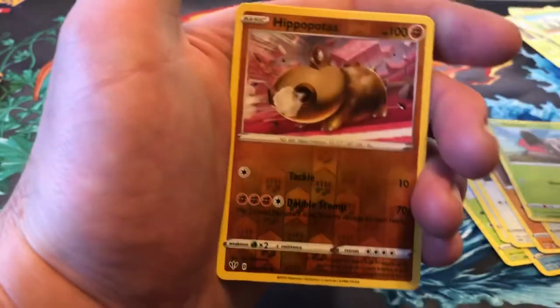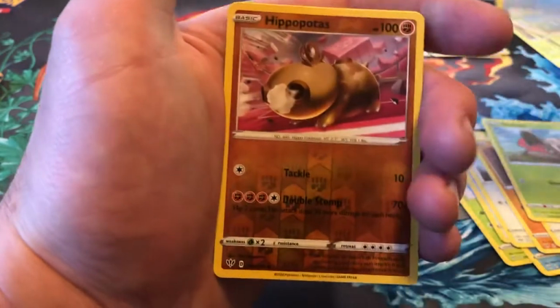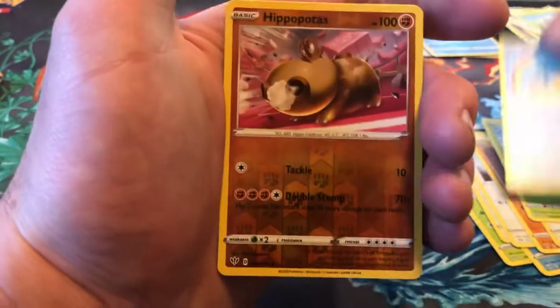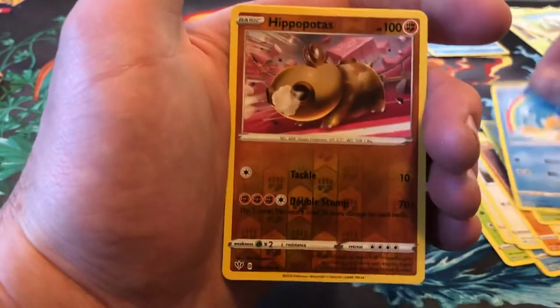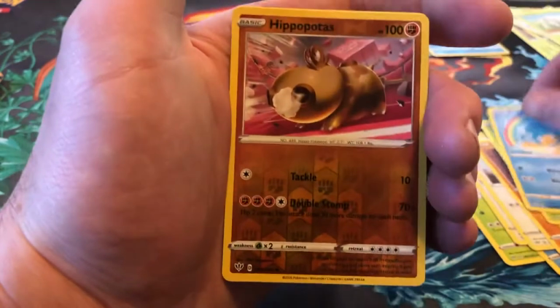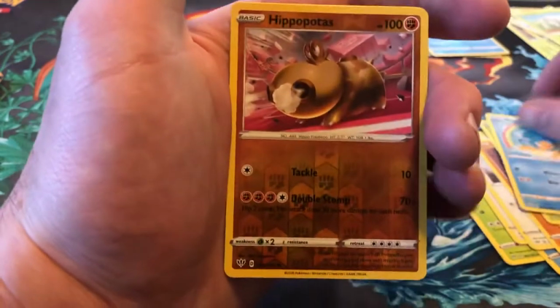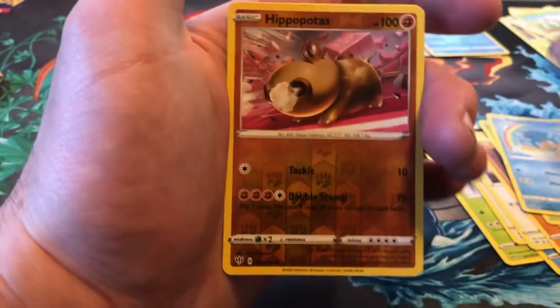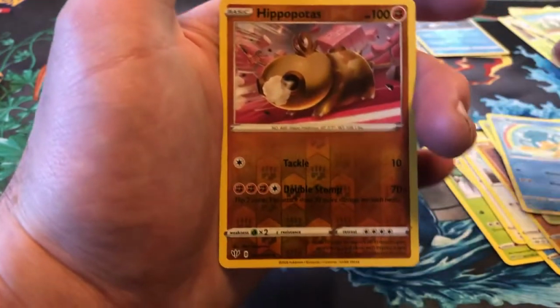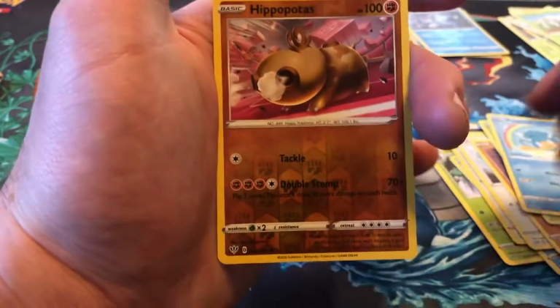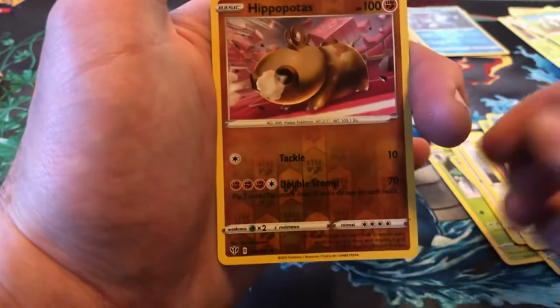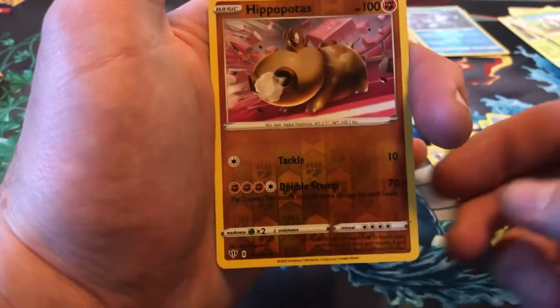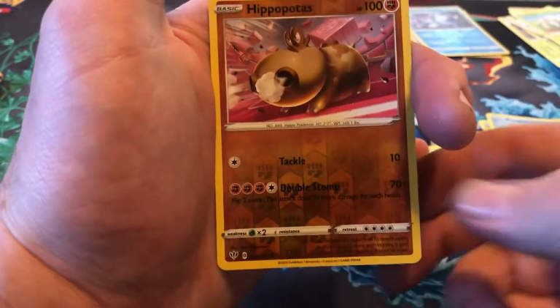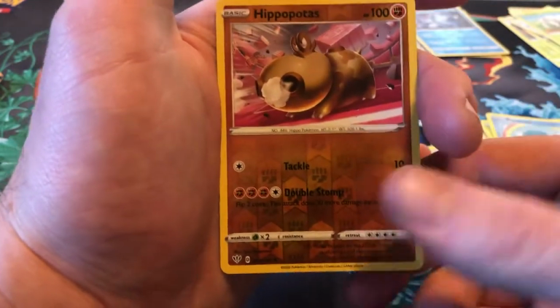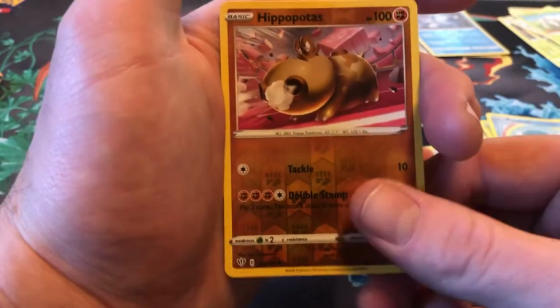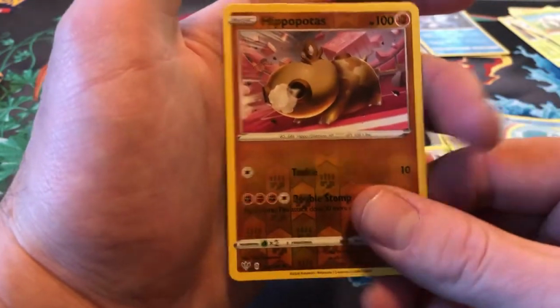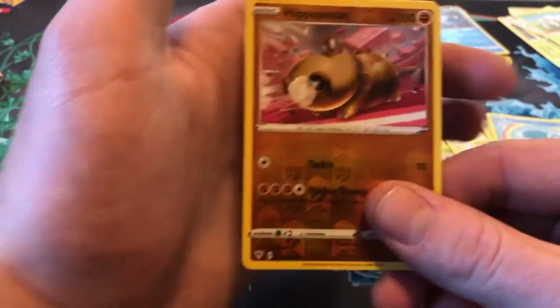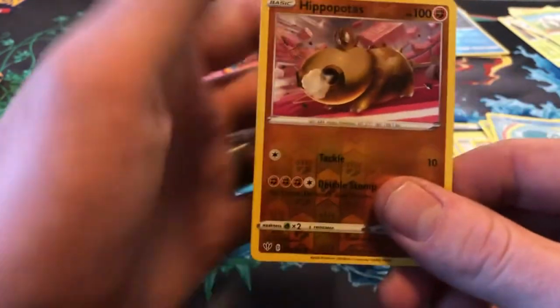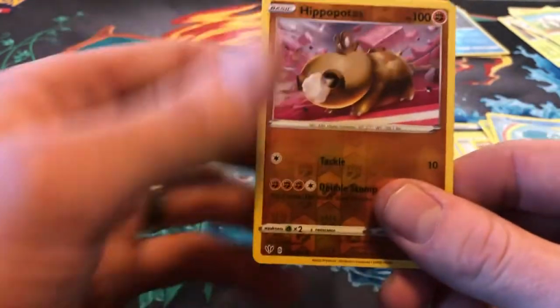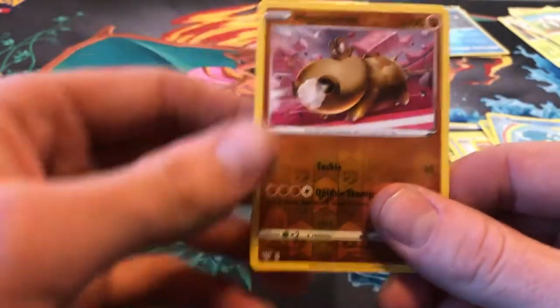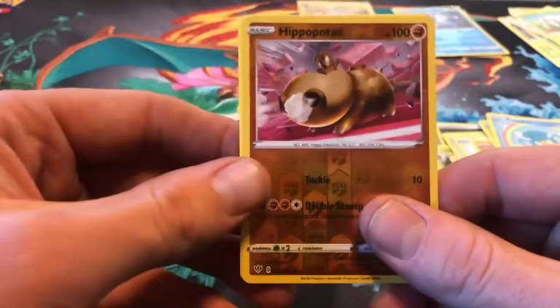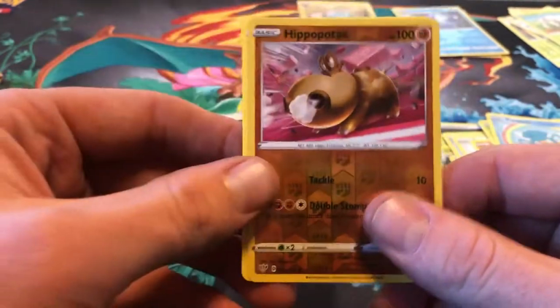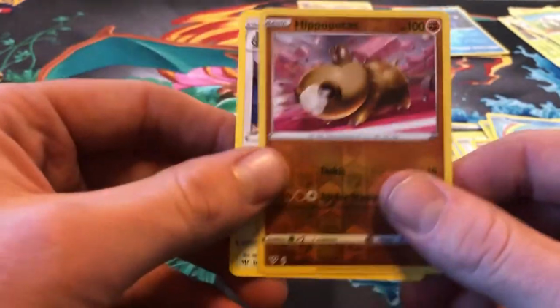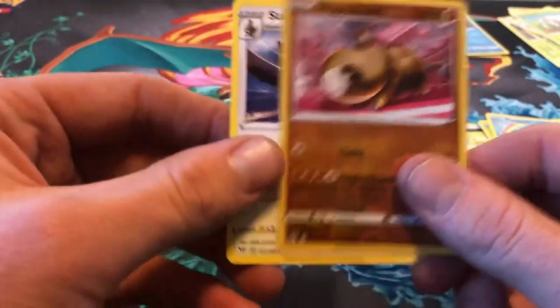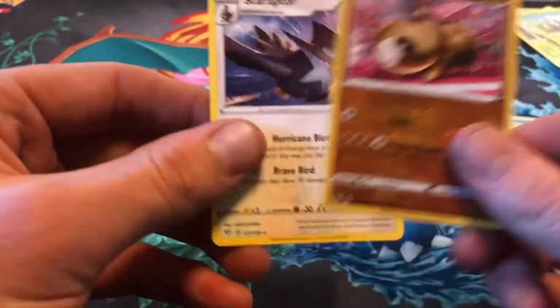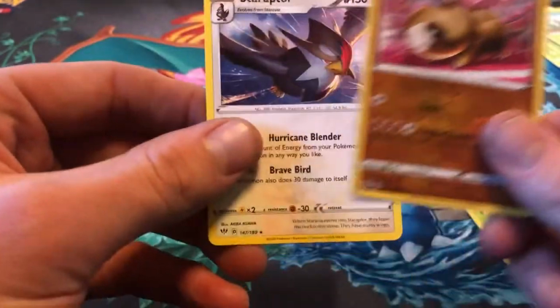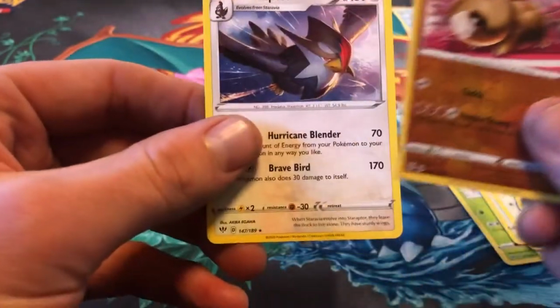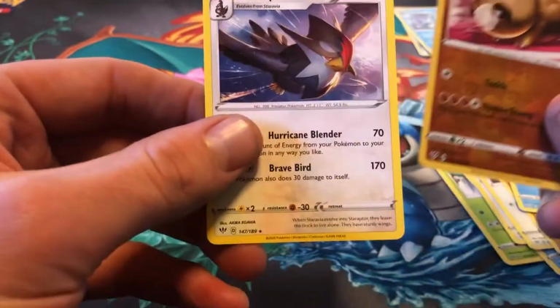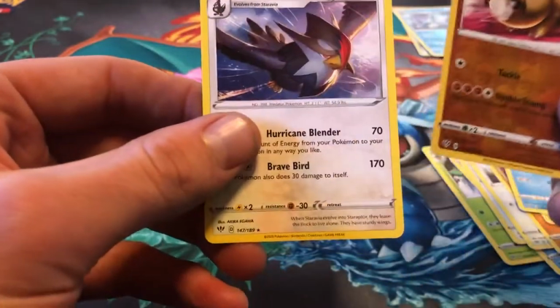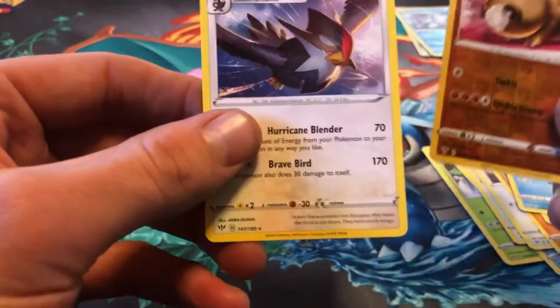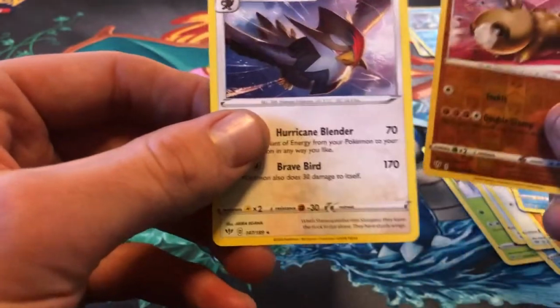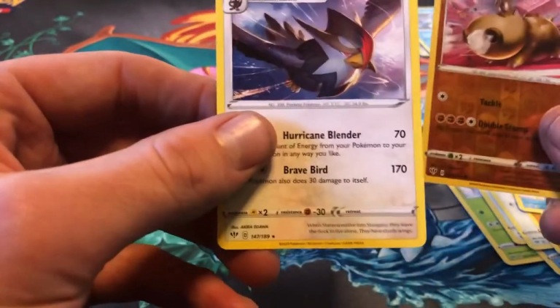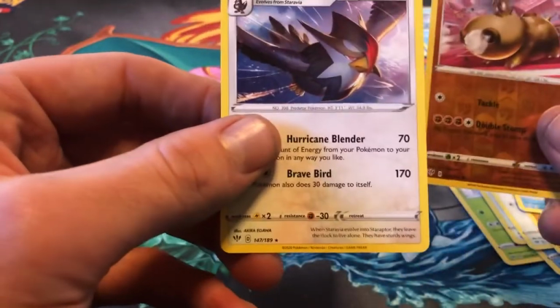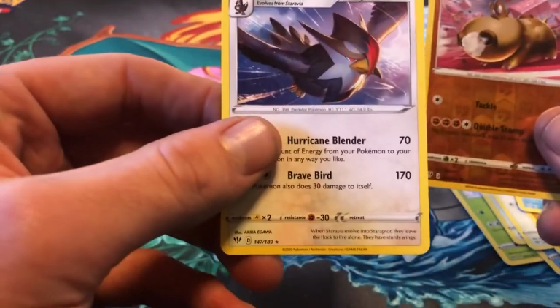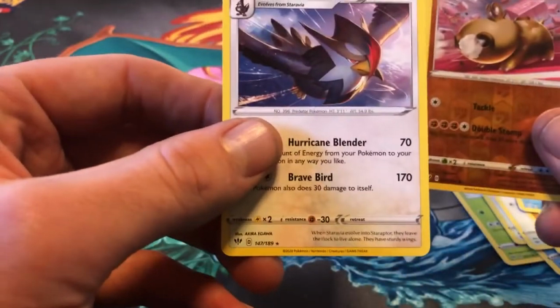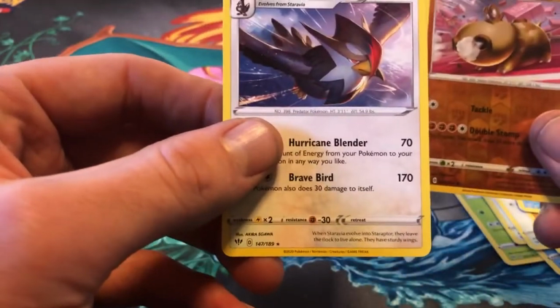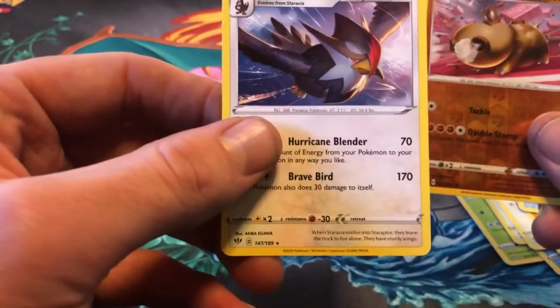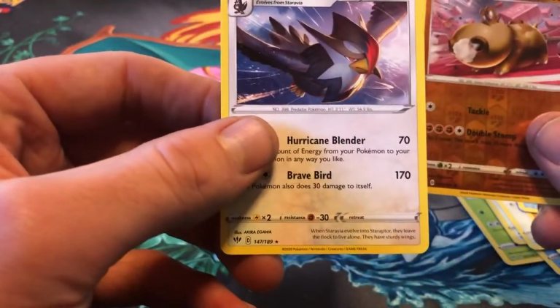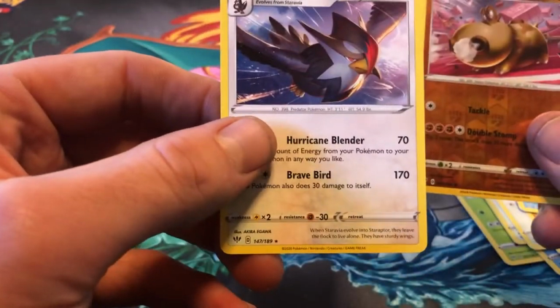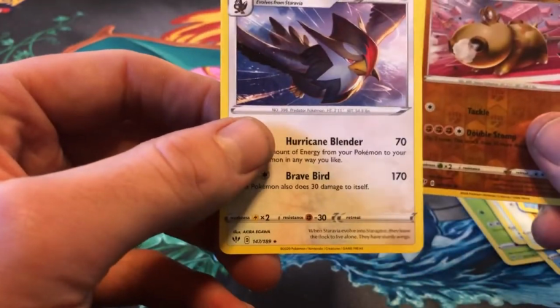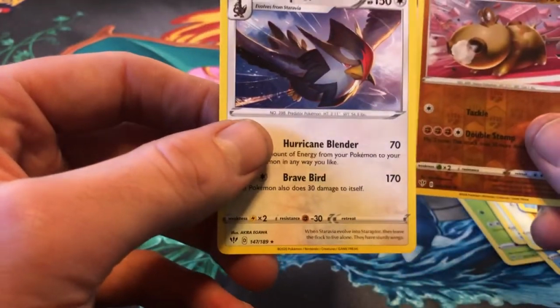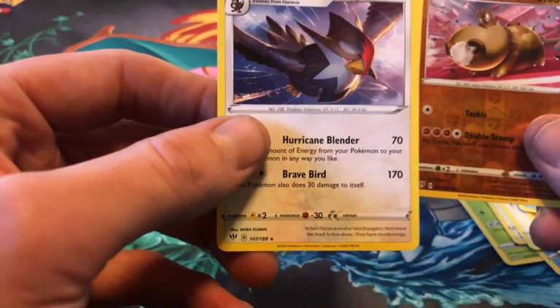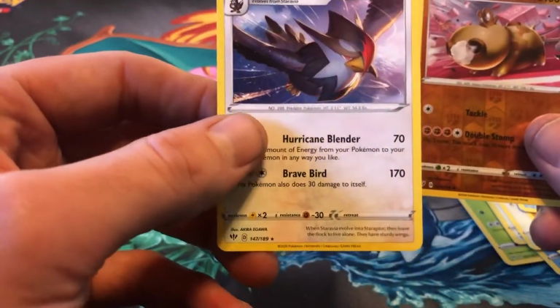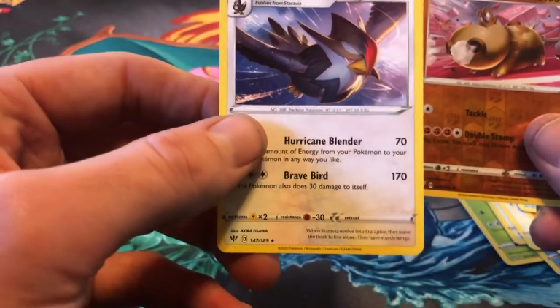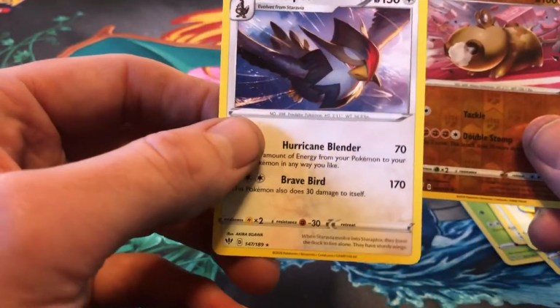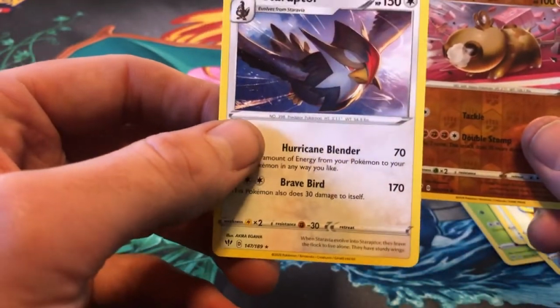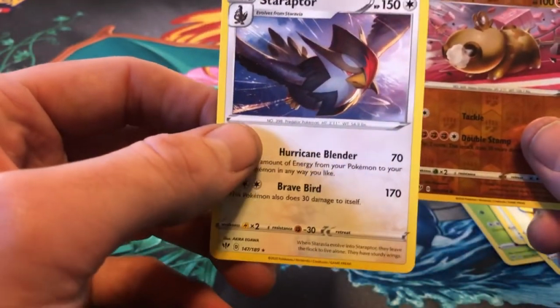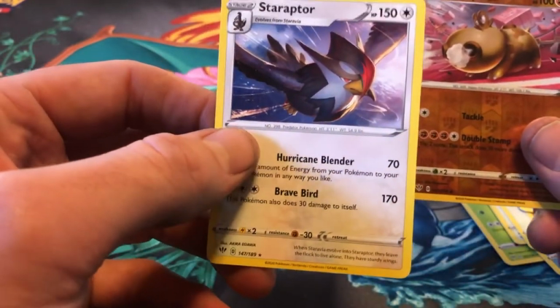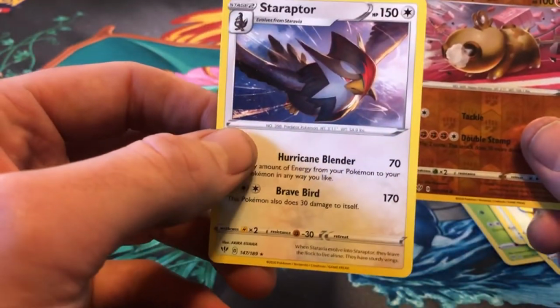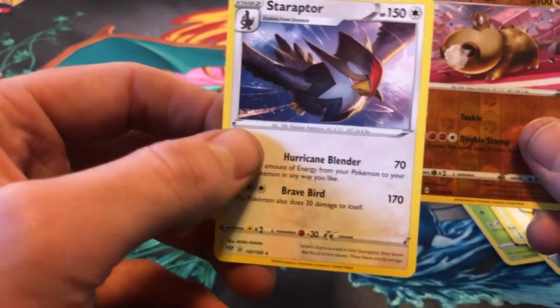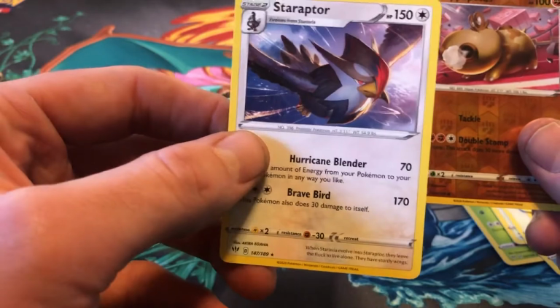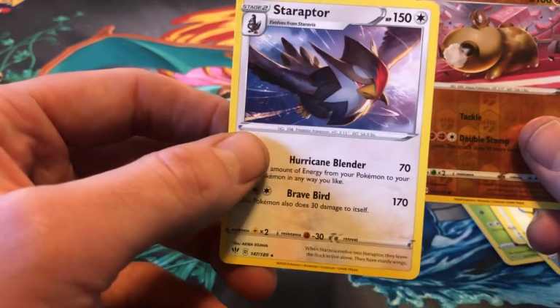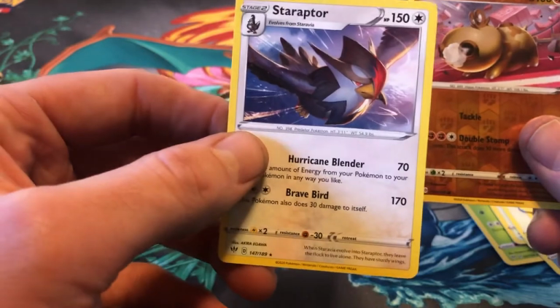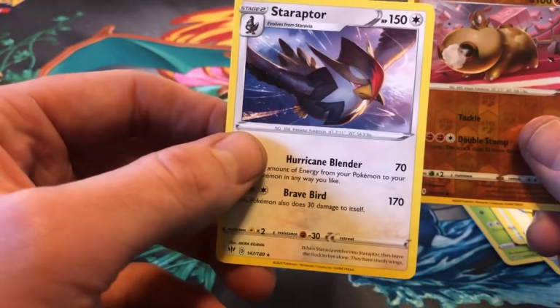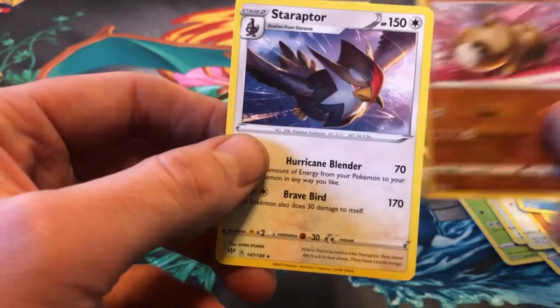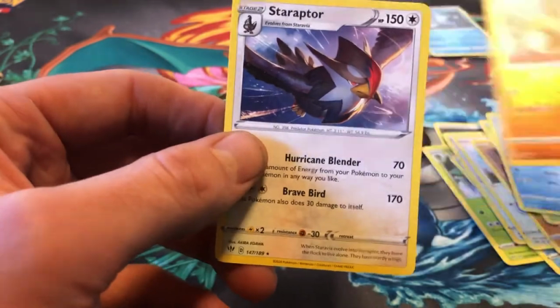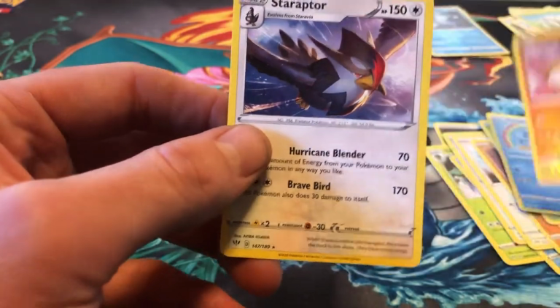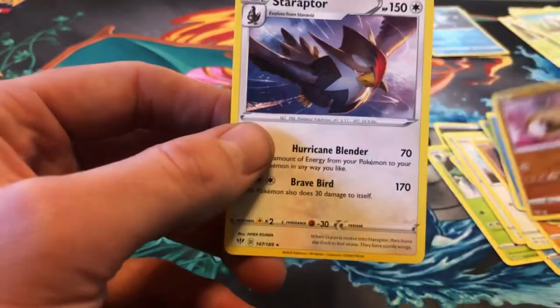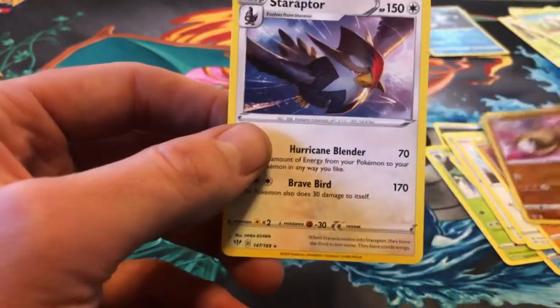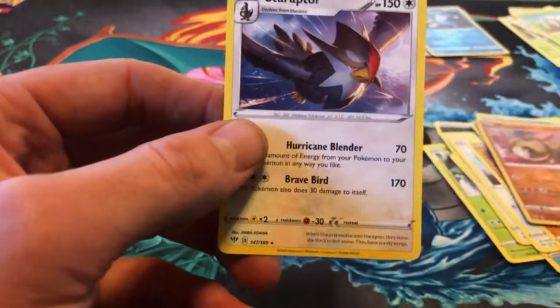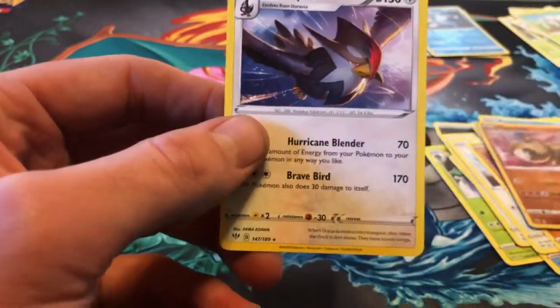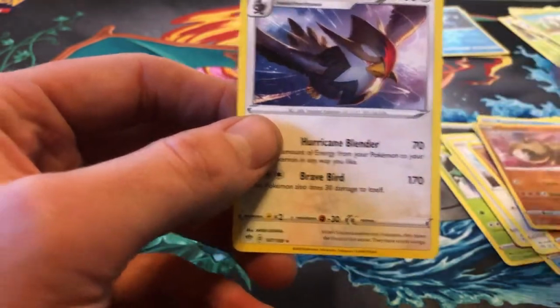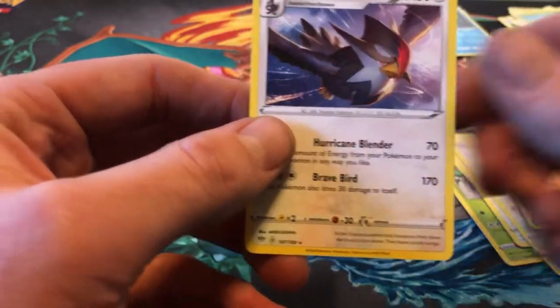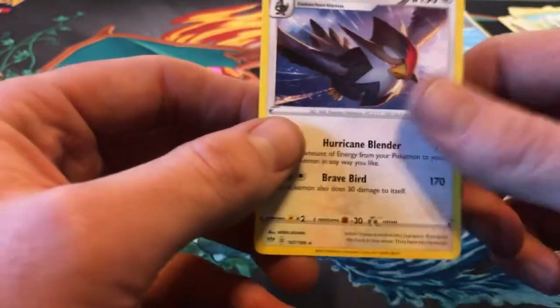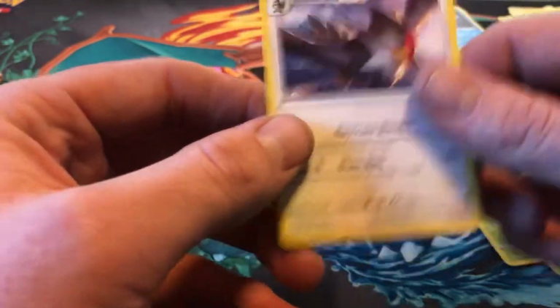The reverse is a Hippopotas. And the rare is a Staraptor, non-holographic.